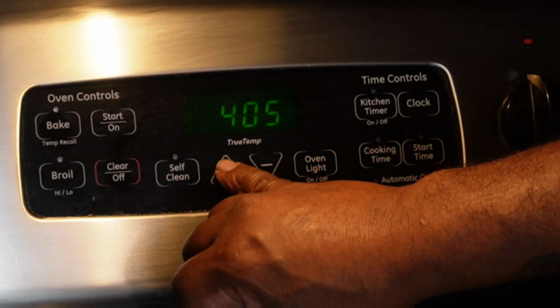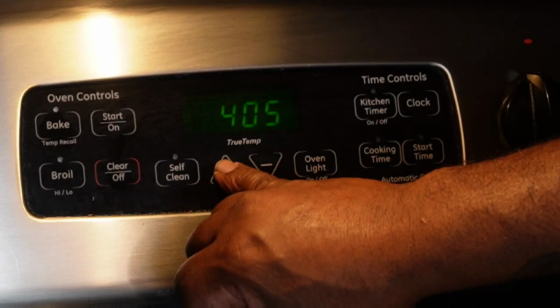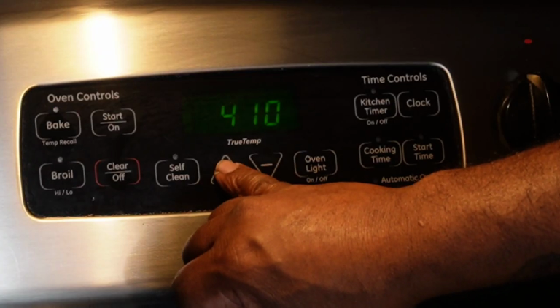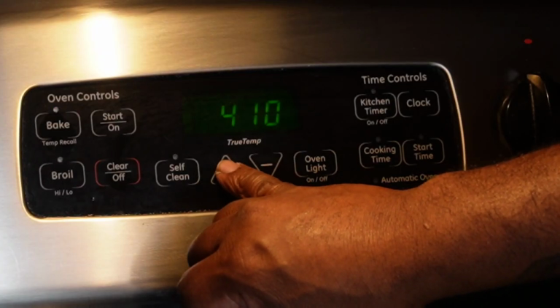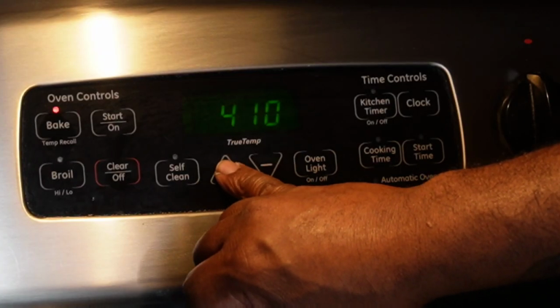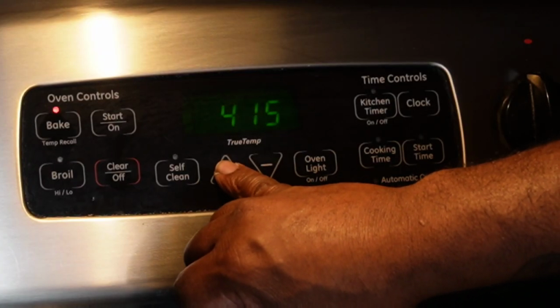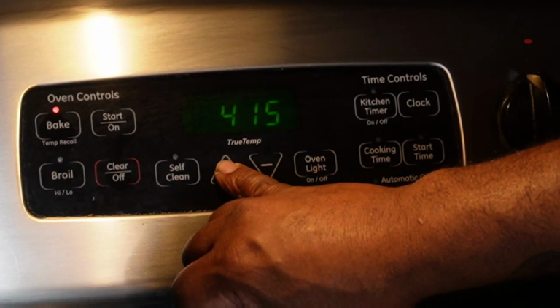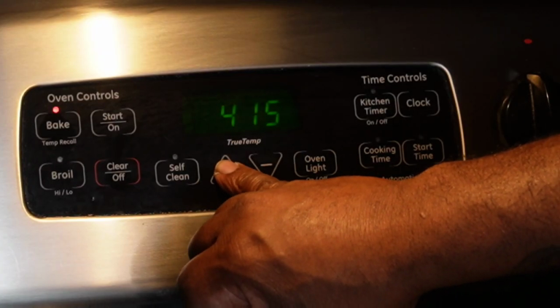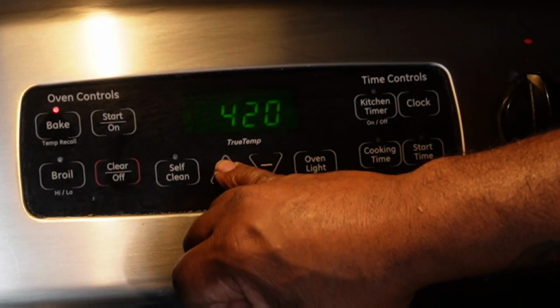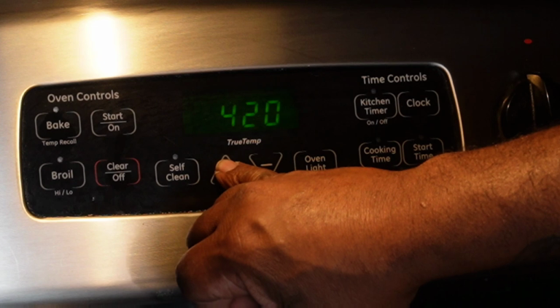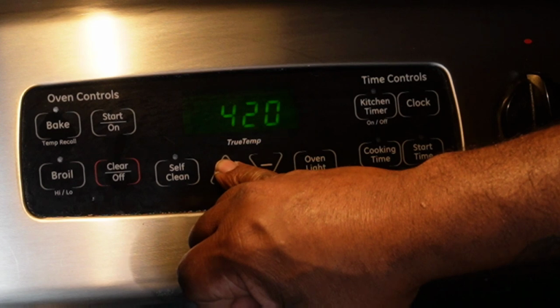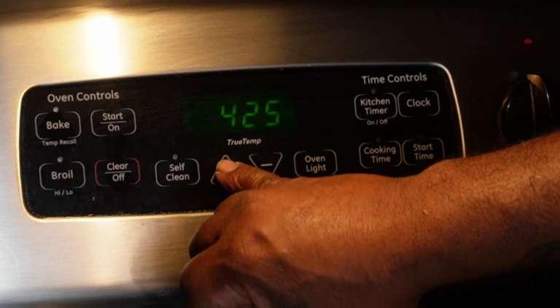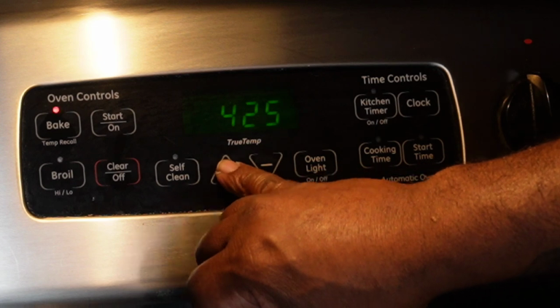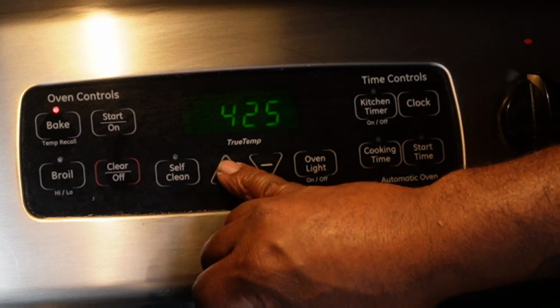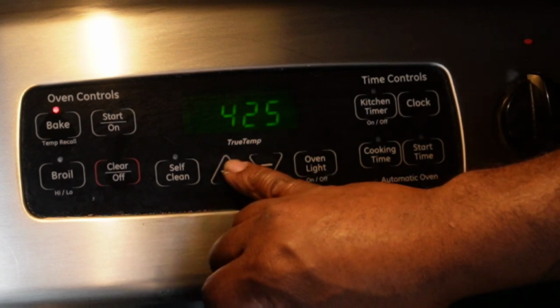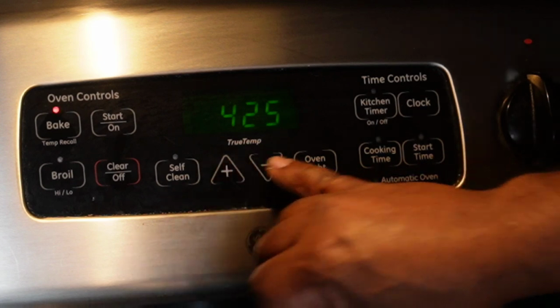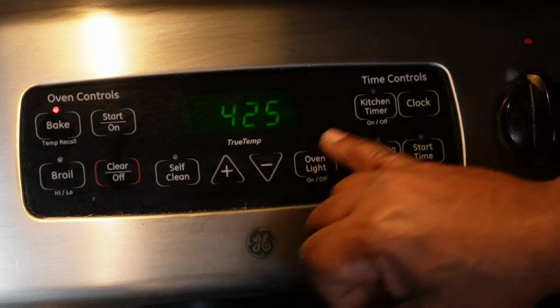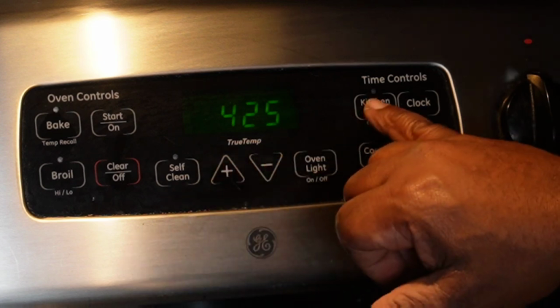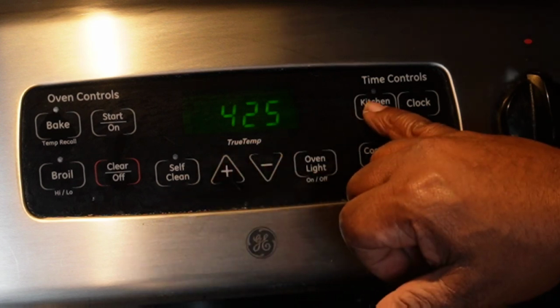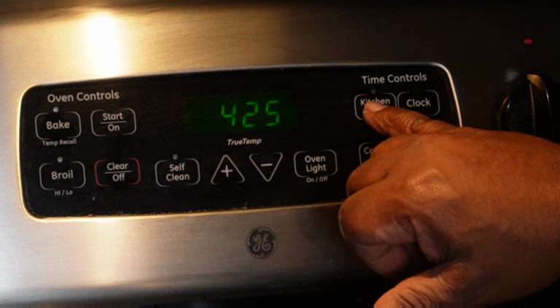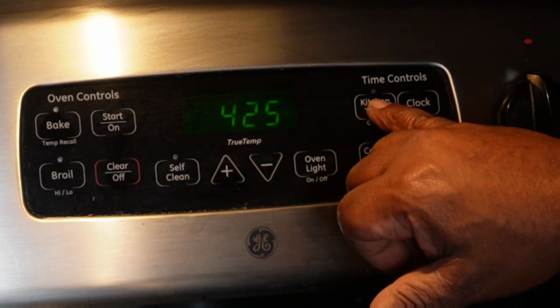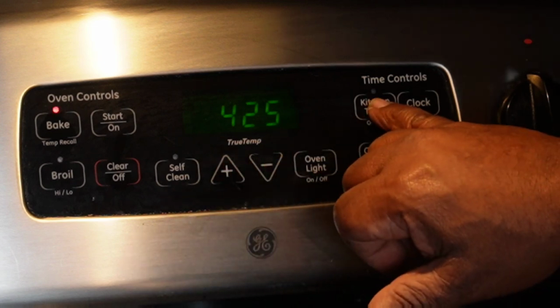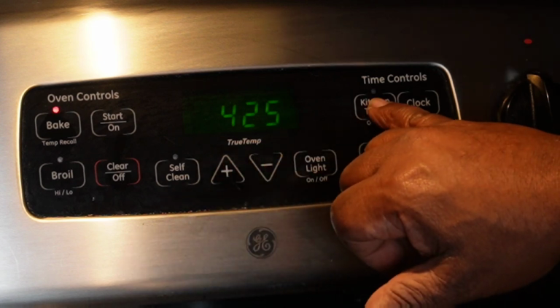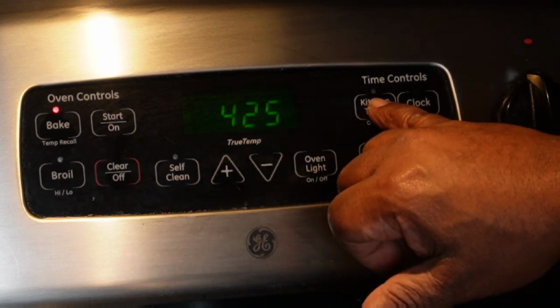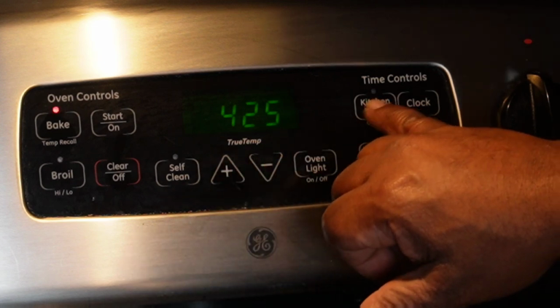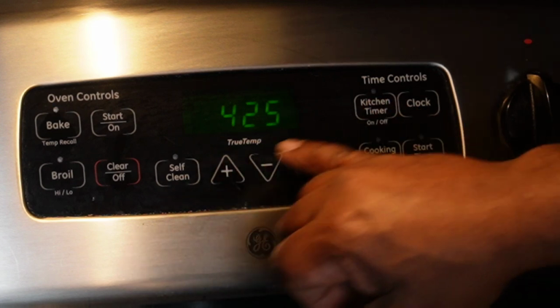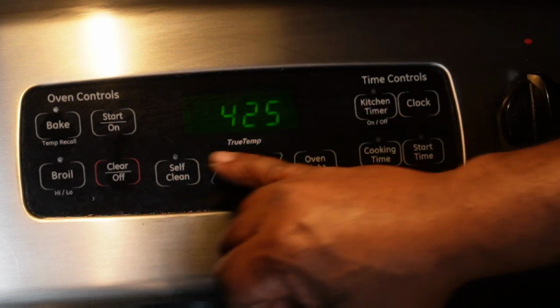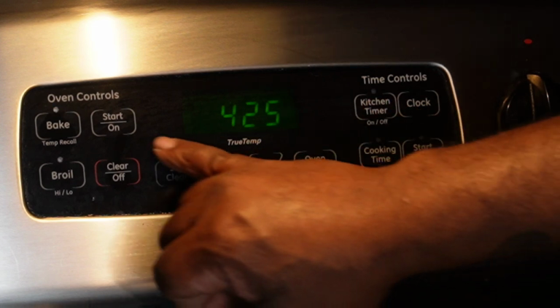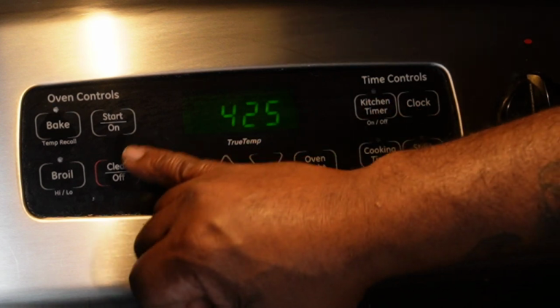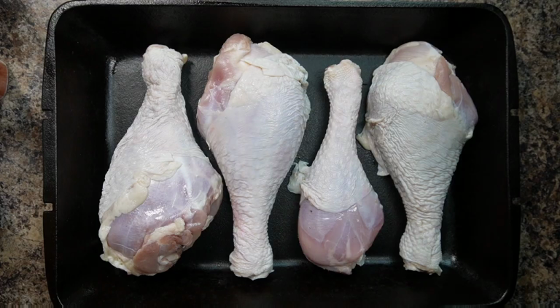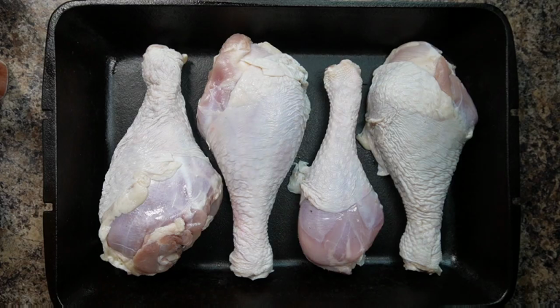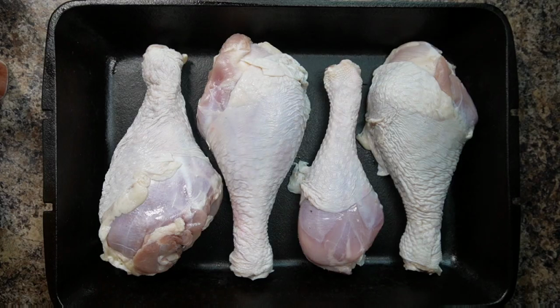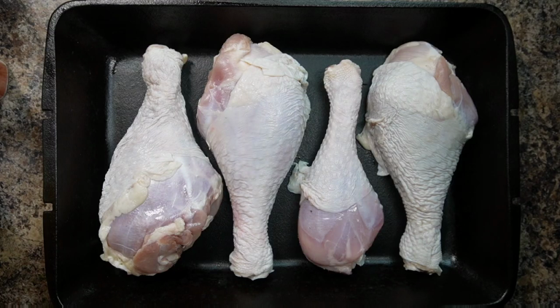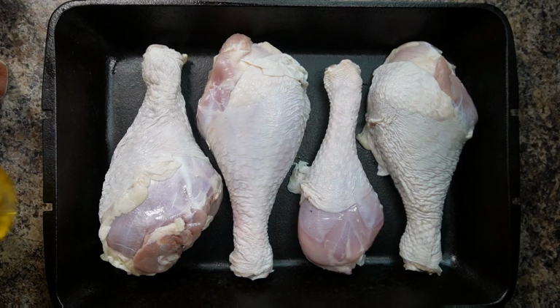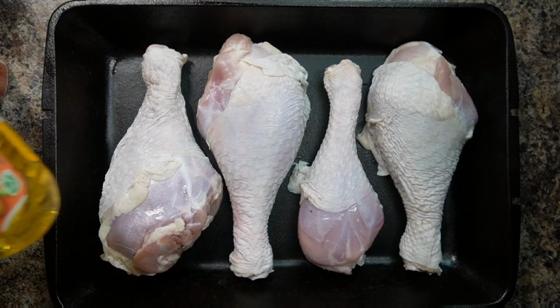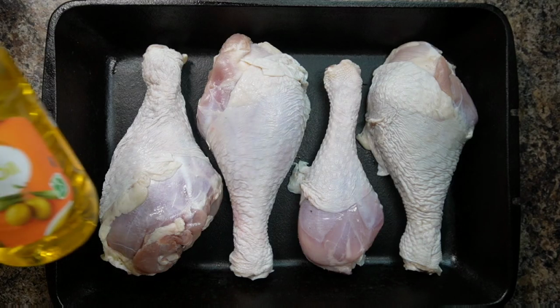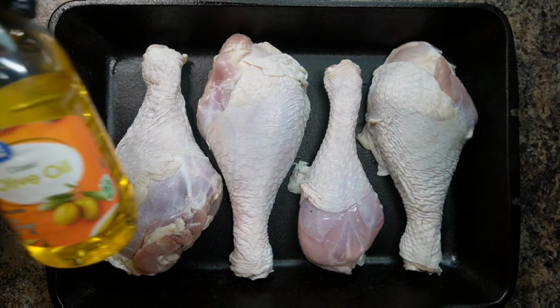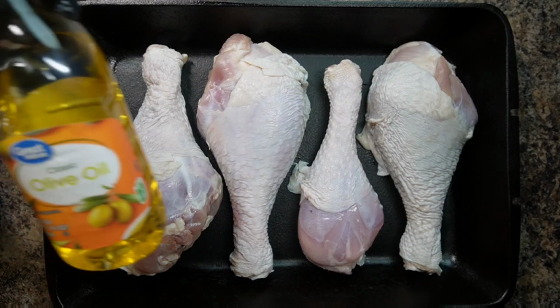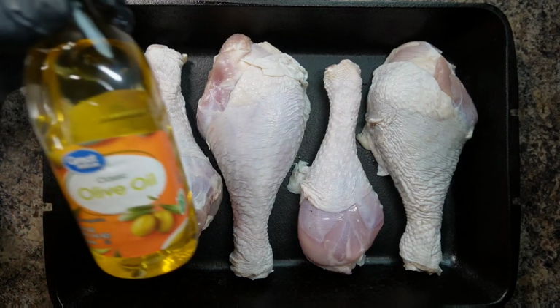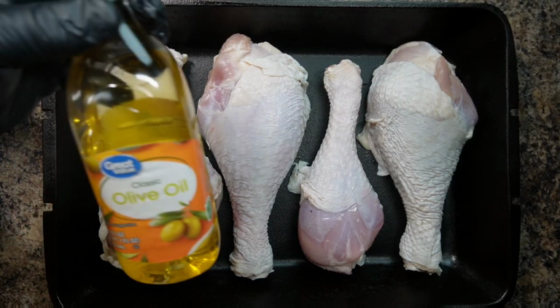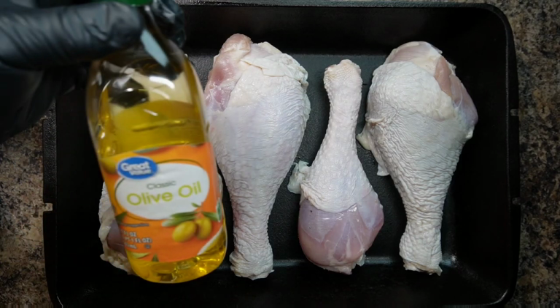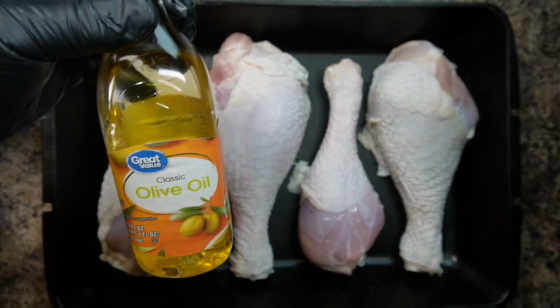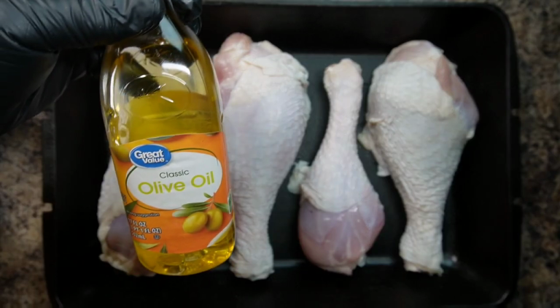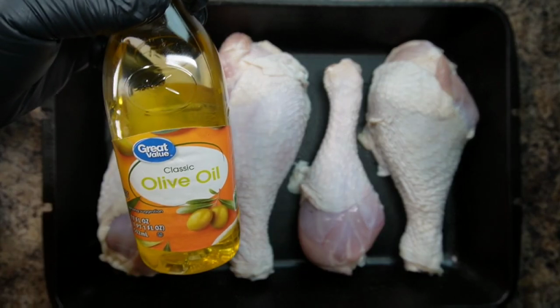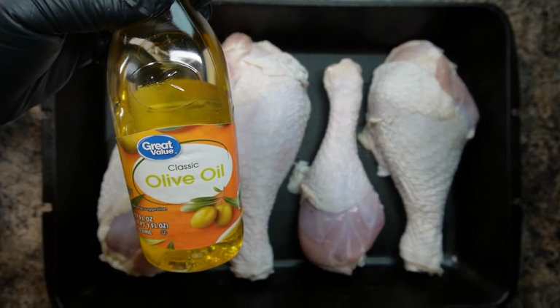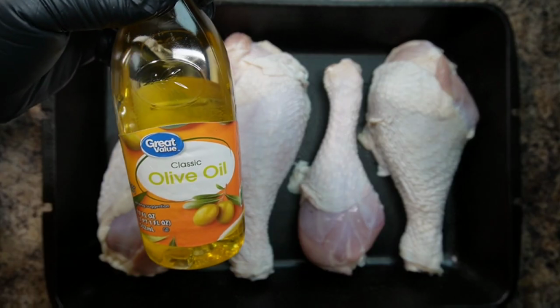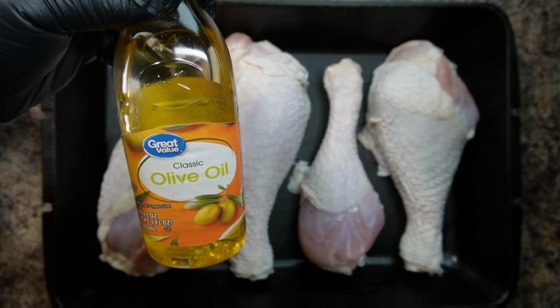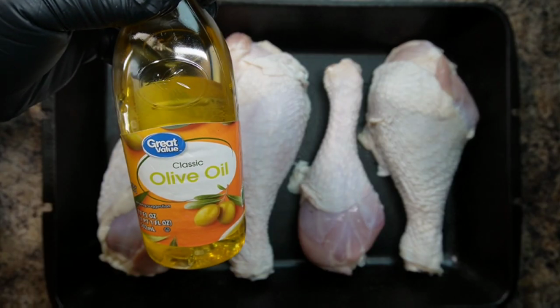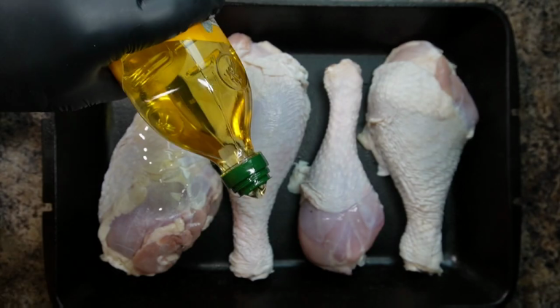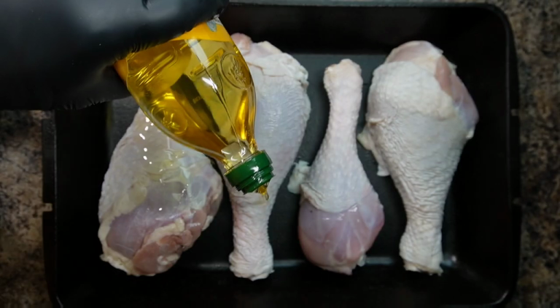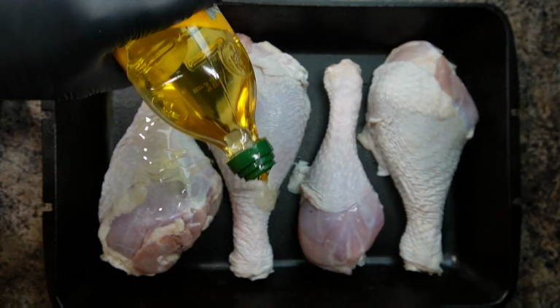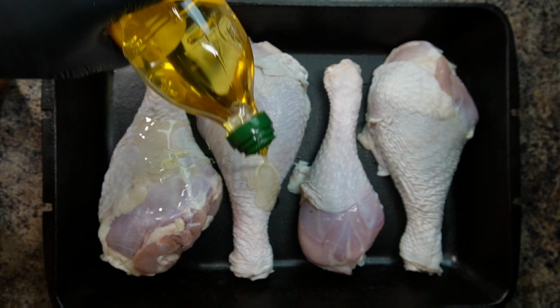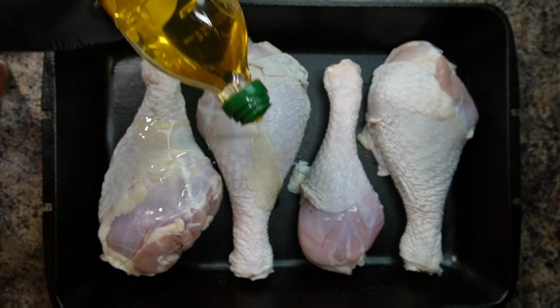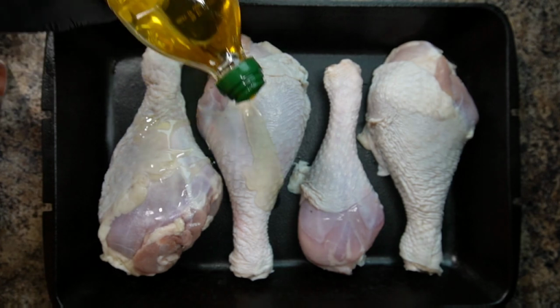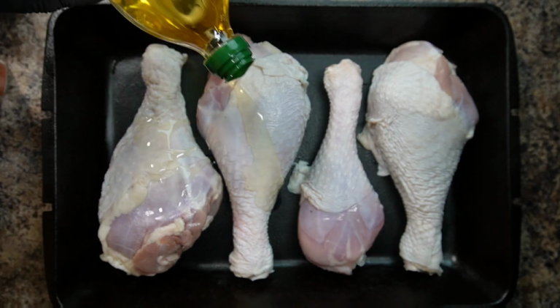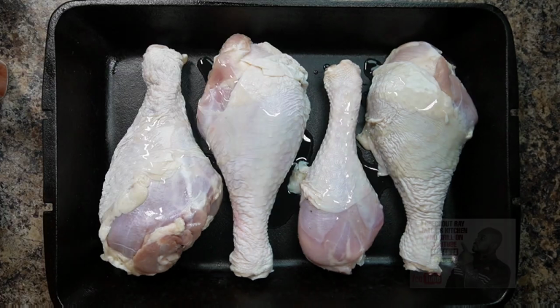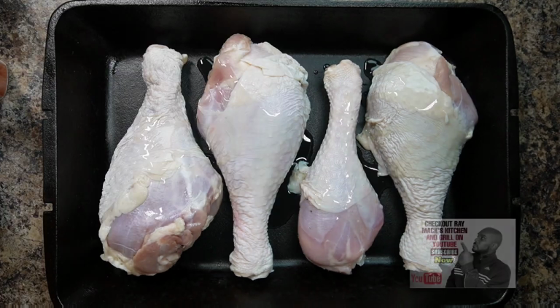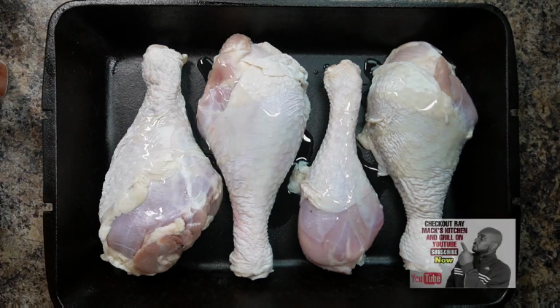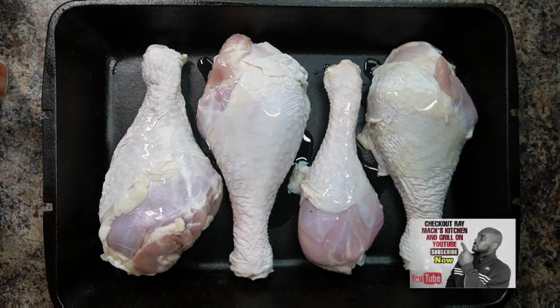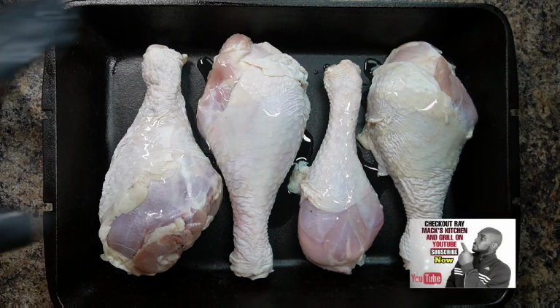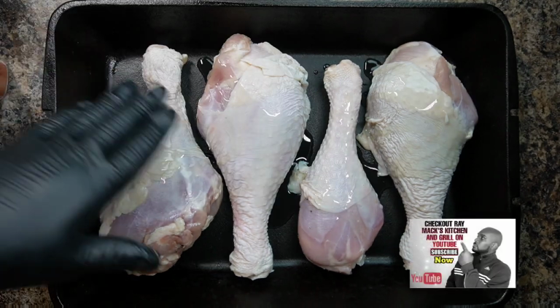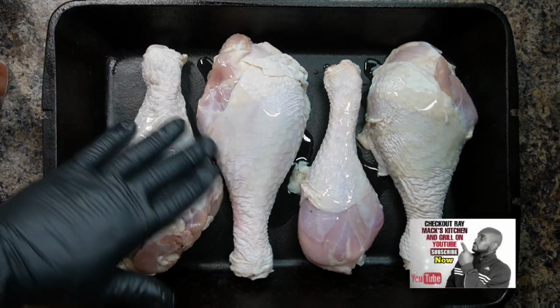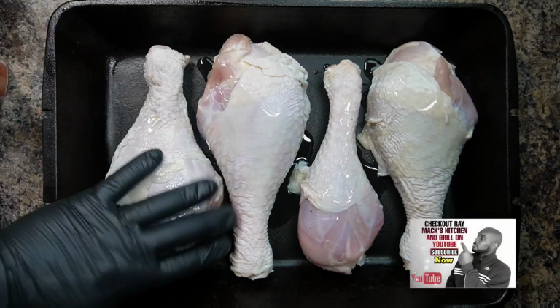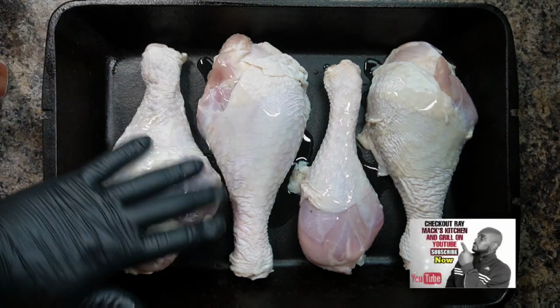Preheat oven to 425 degrees. Now take some olive oil and rub your turkey legs with the oil.